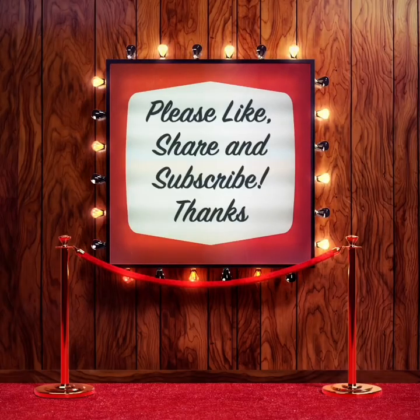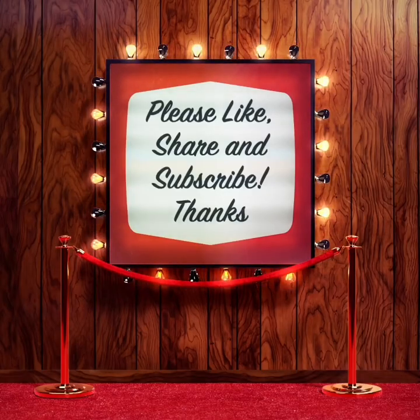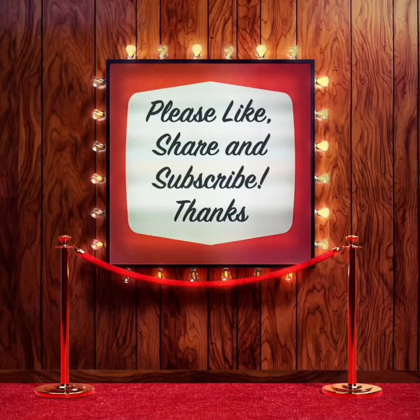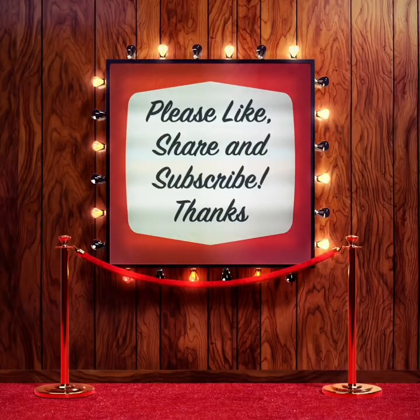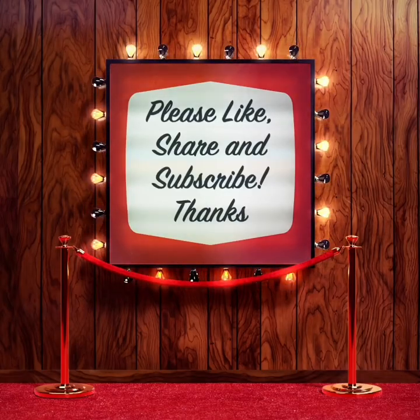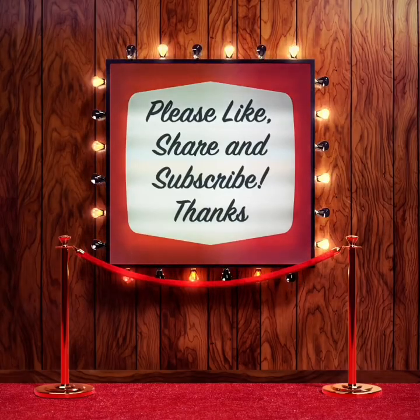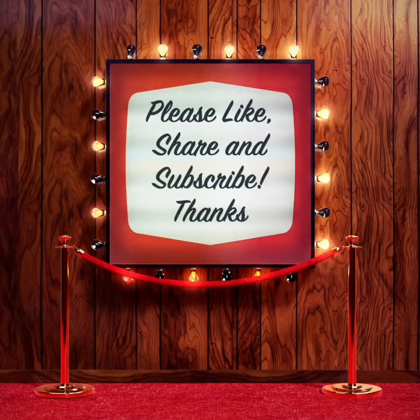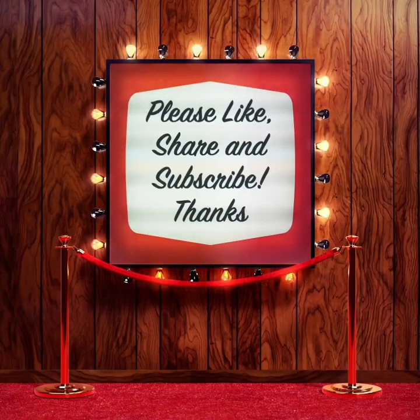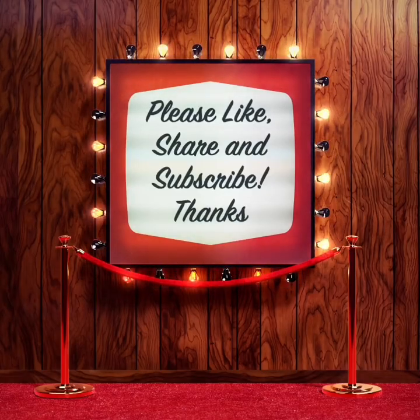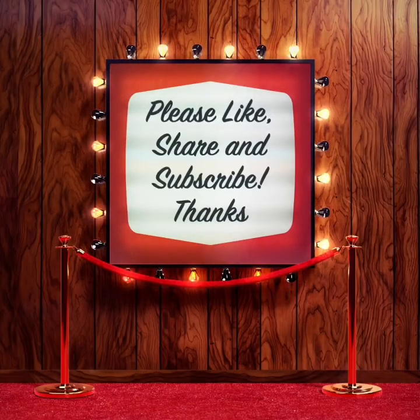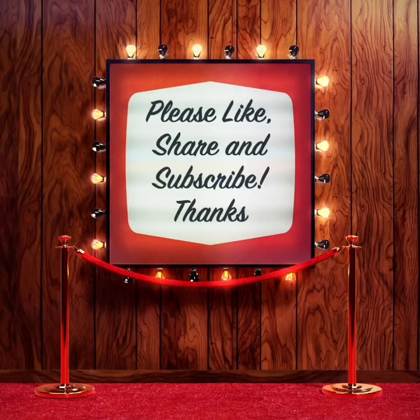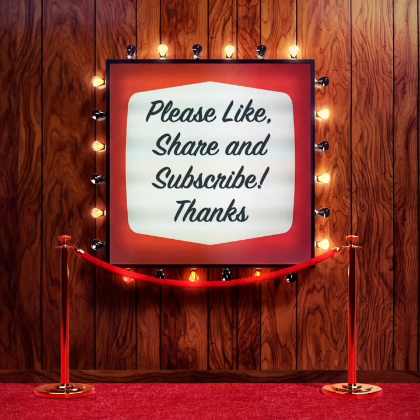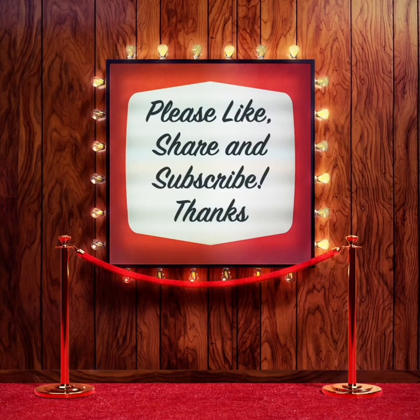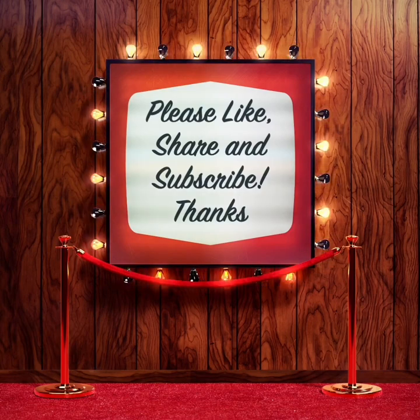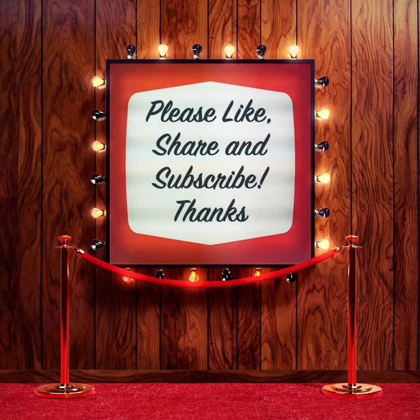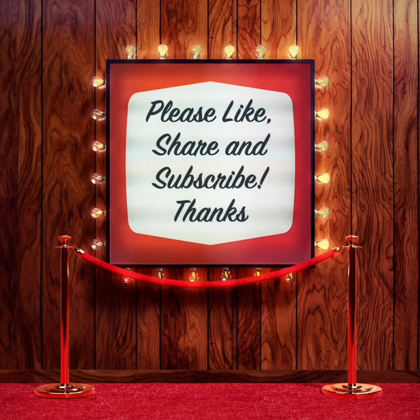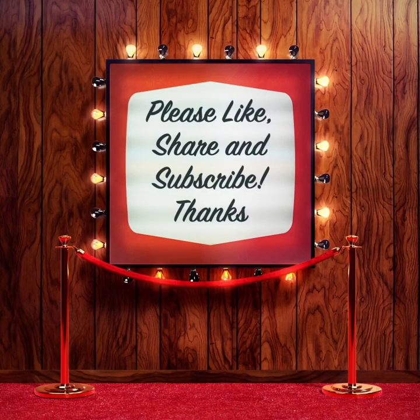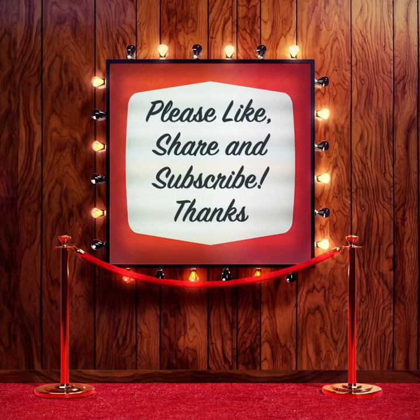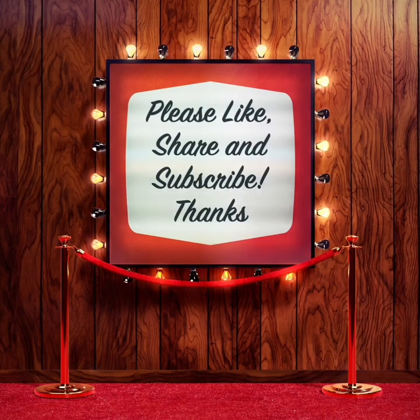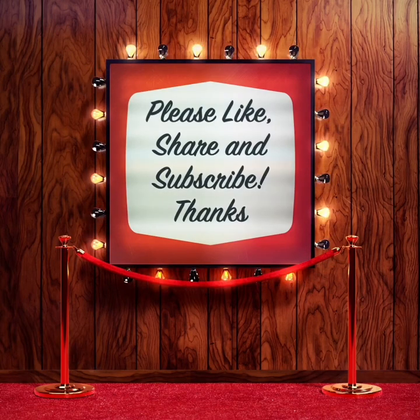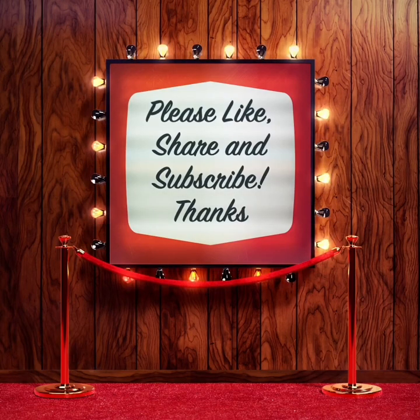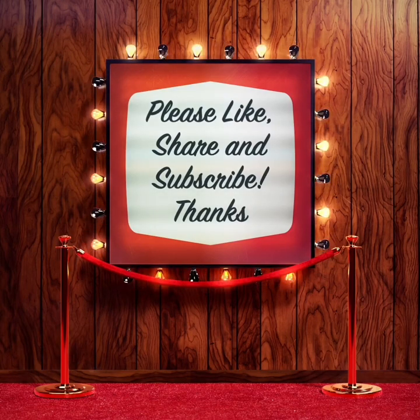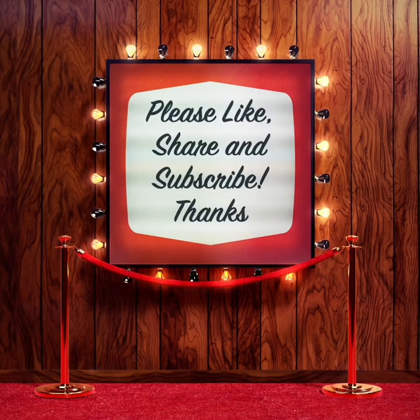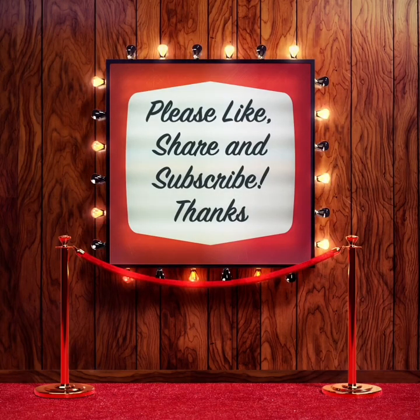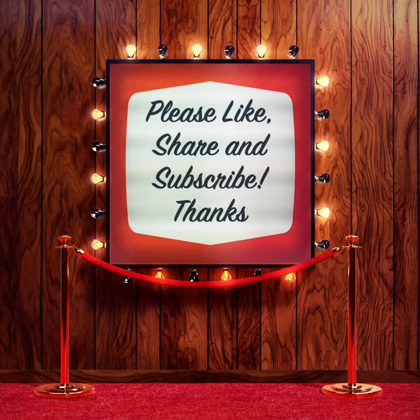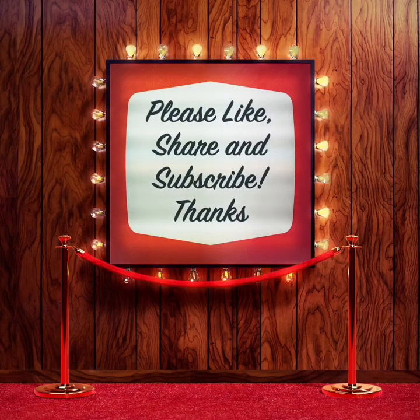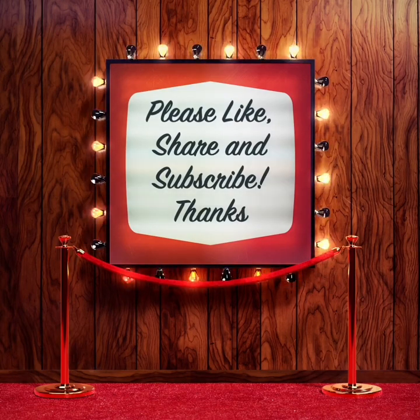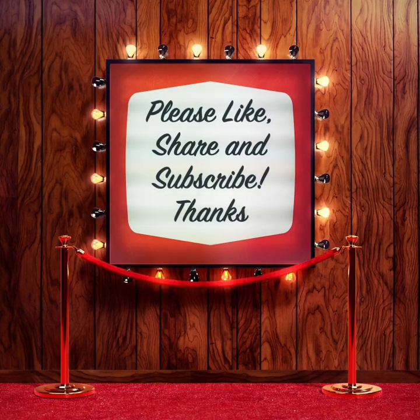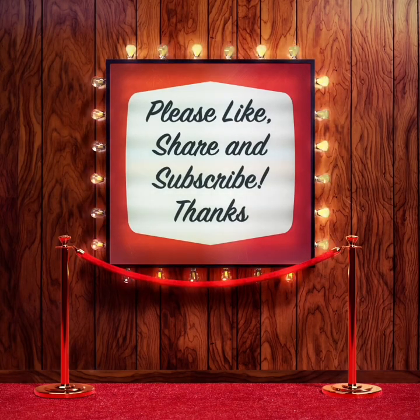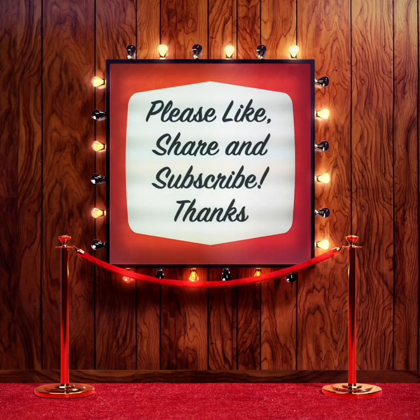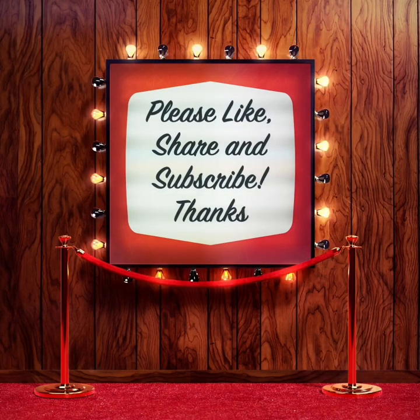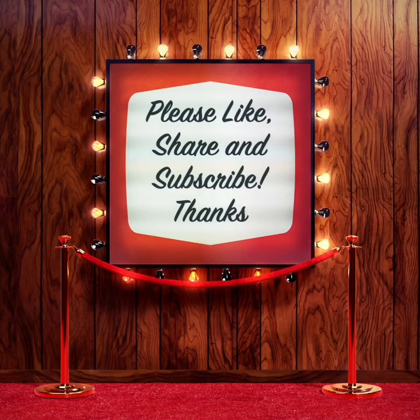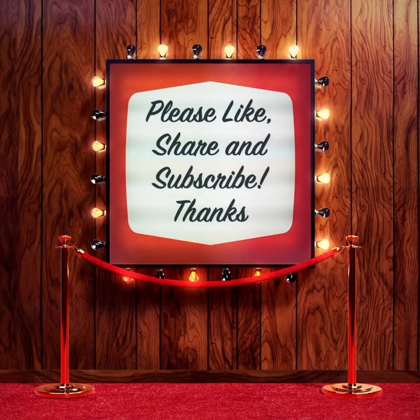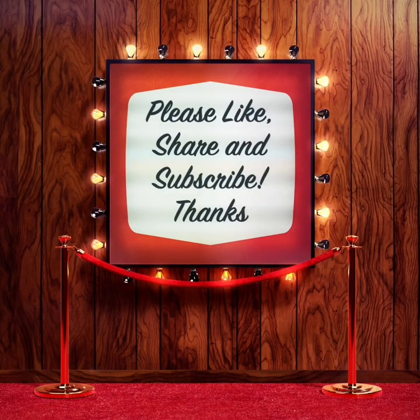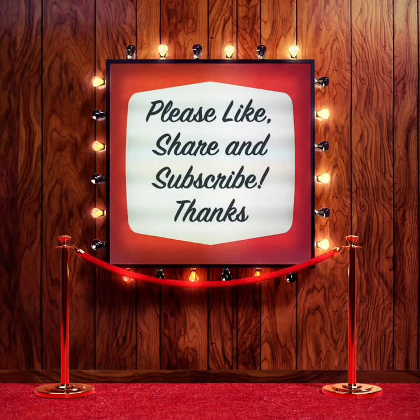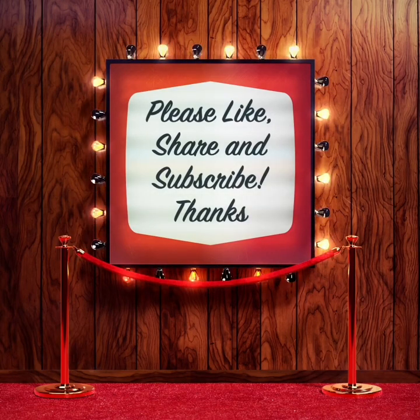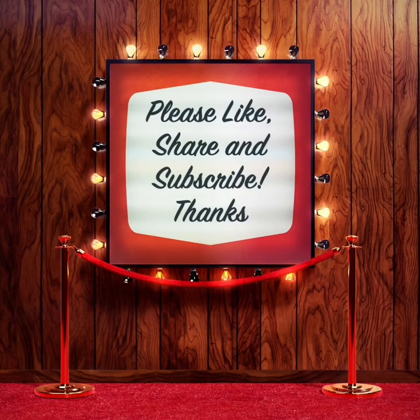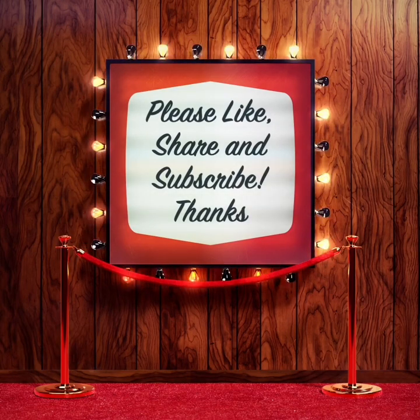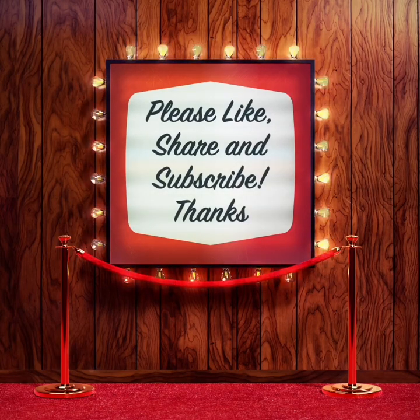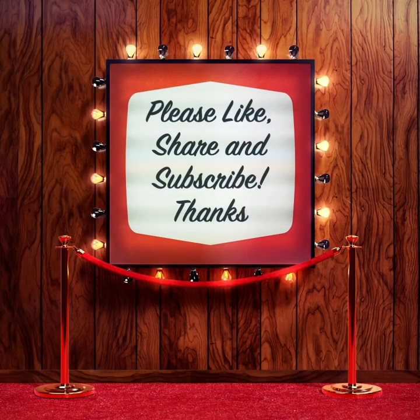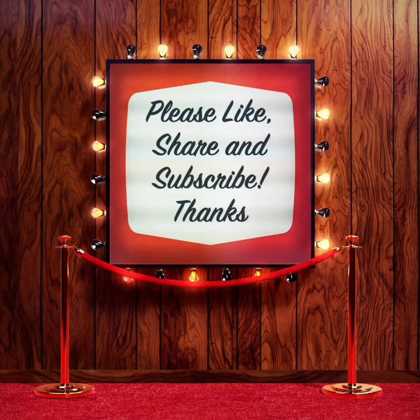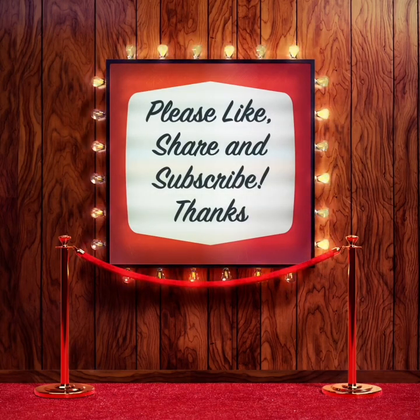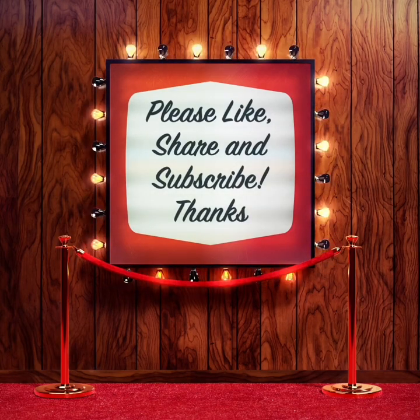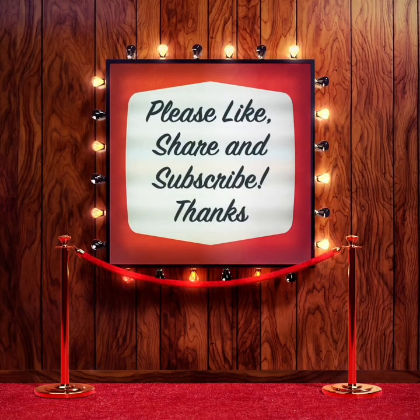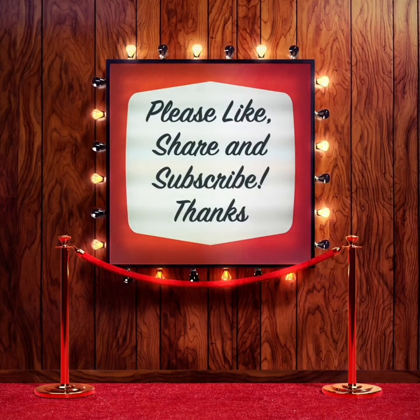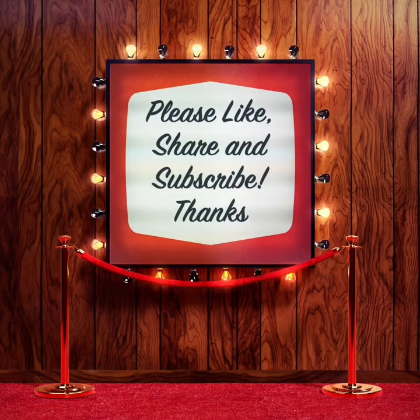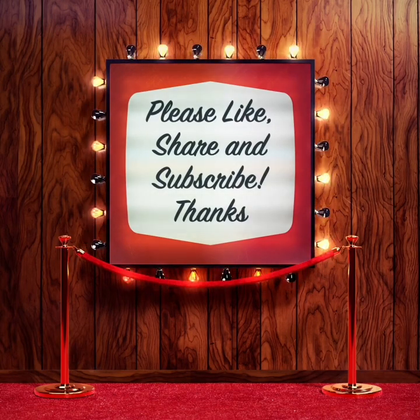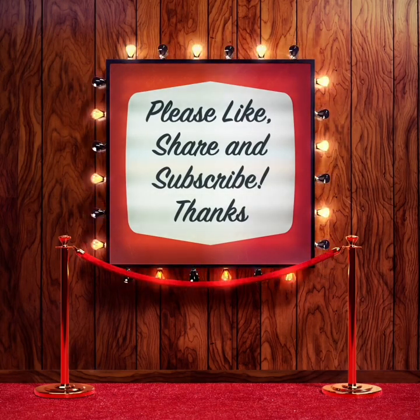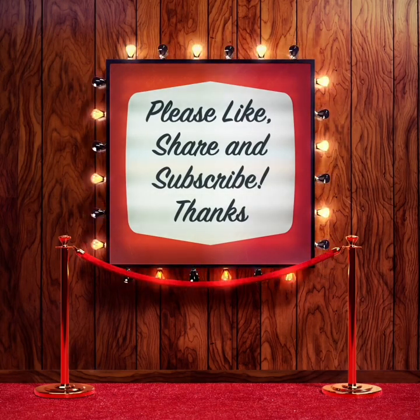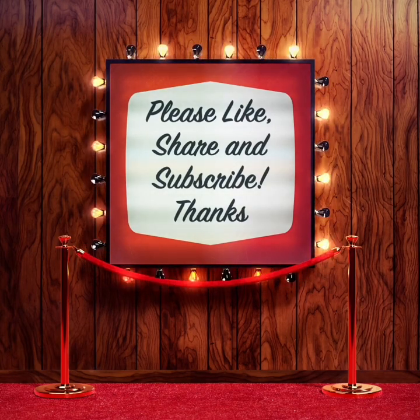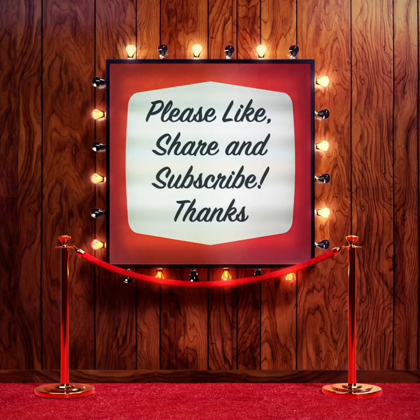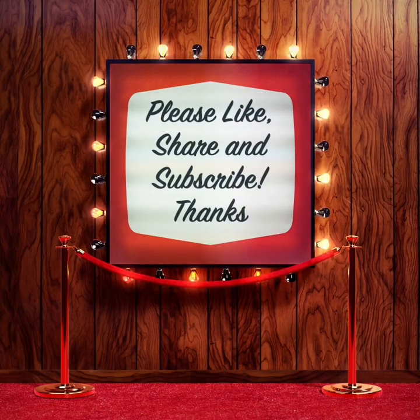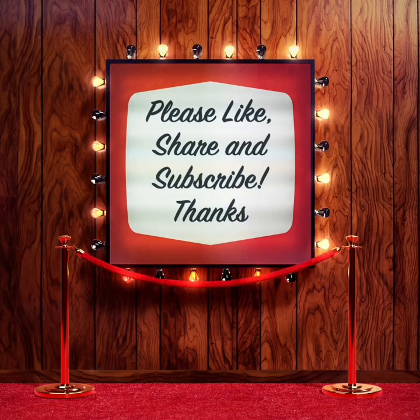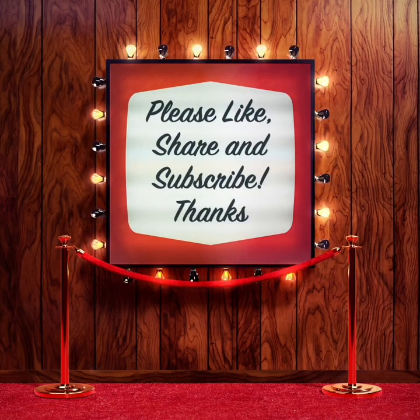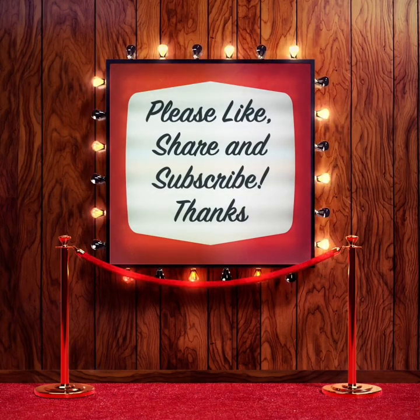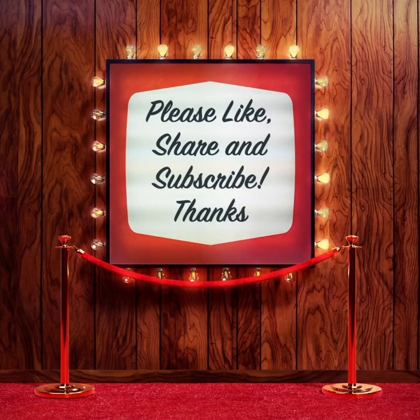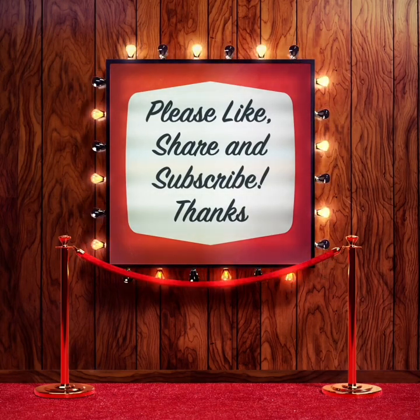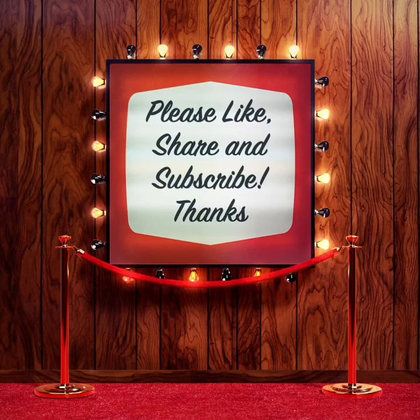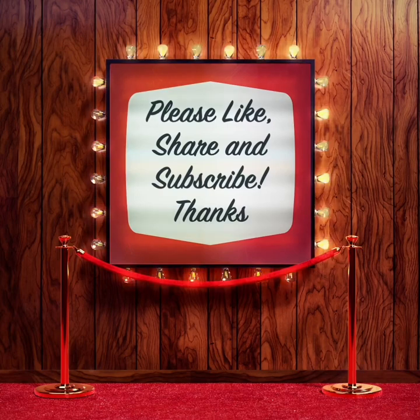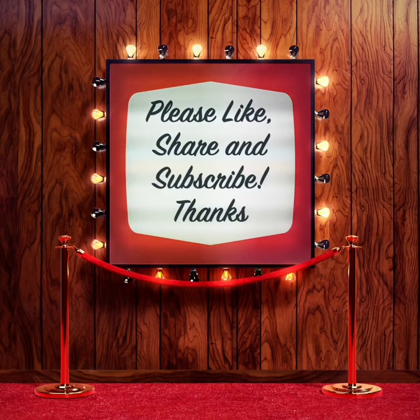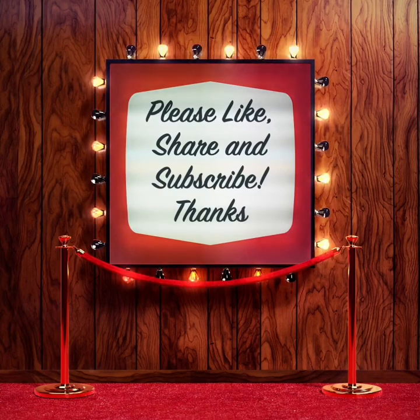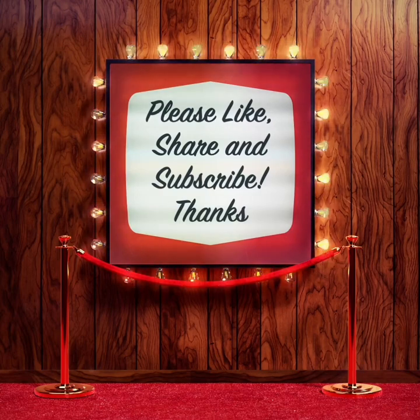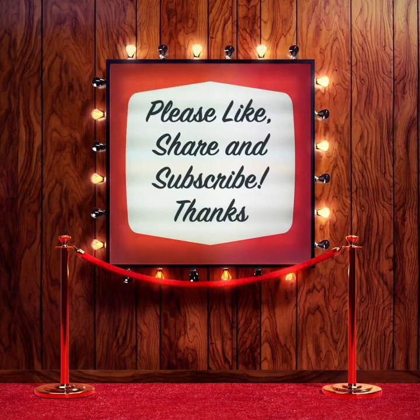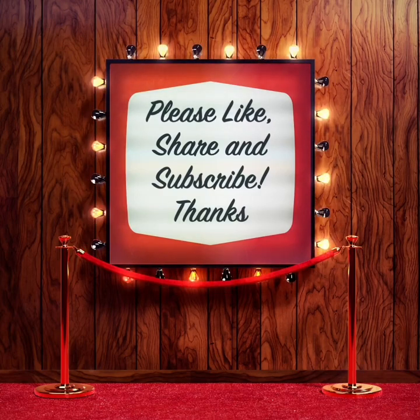Thank you for watching our channel. Please like, share, and subscribe so we can continue to make videos. Thank you!